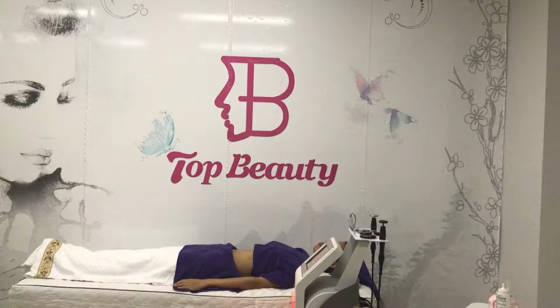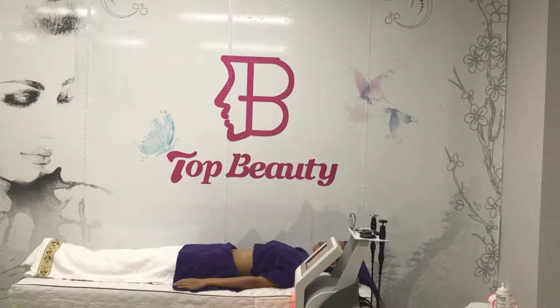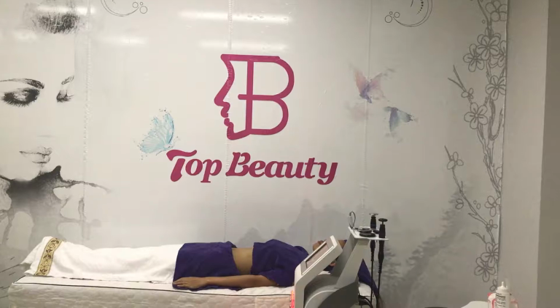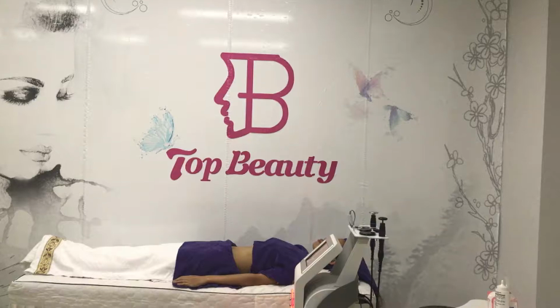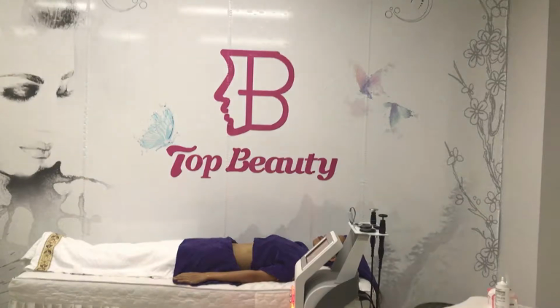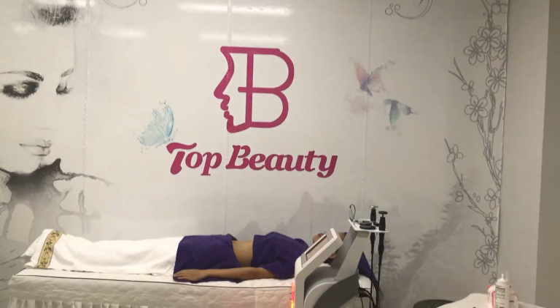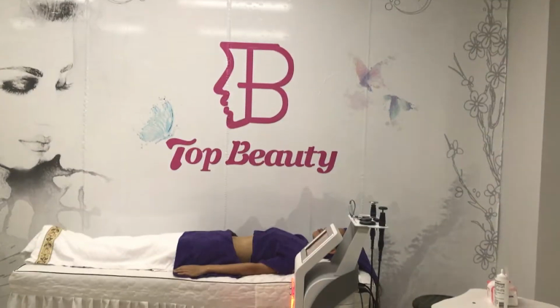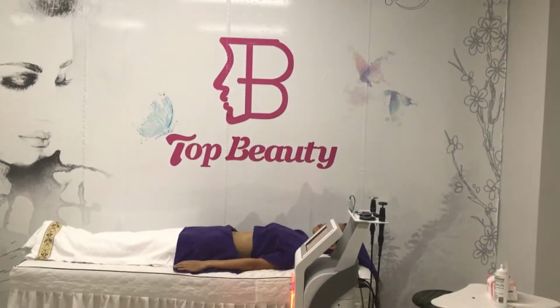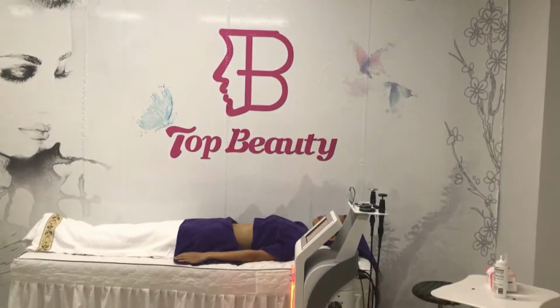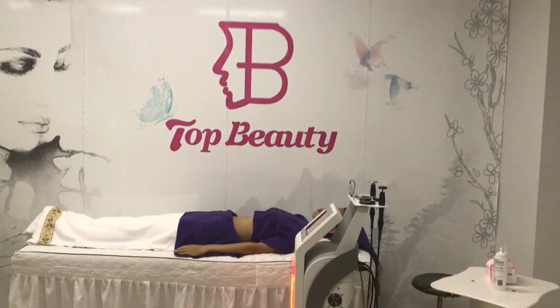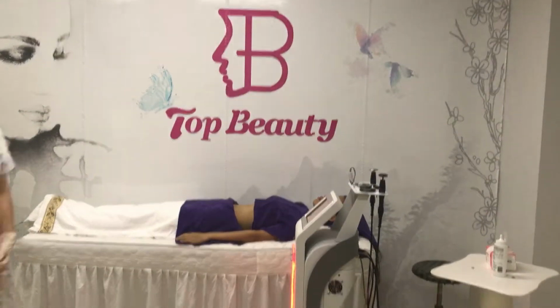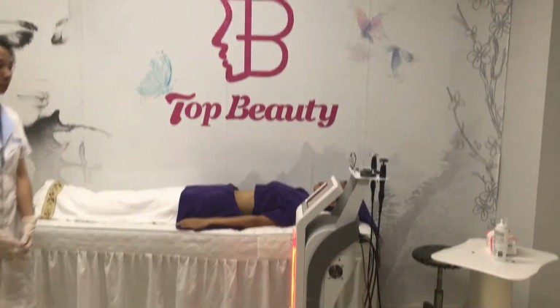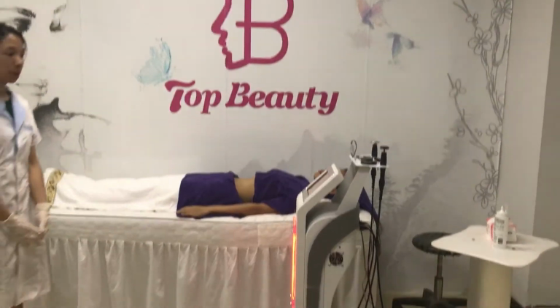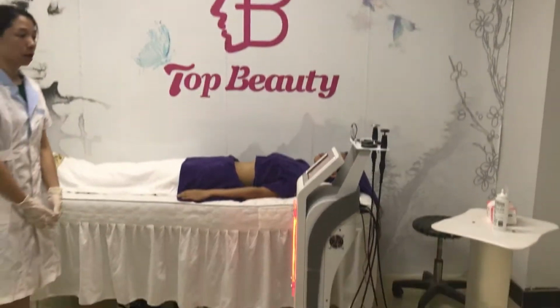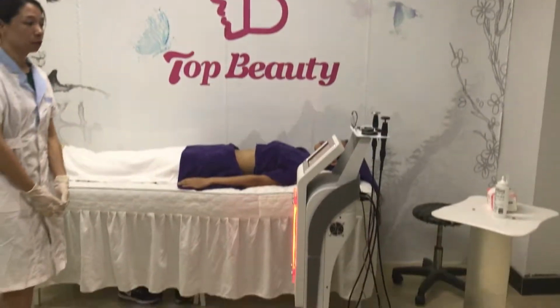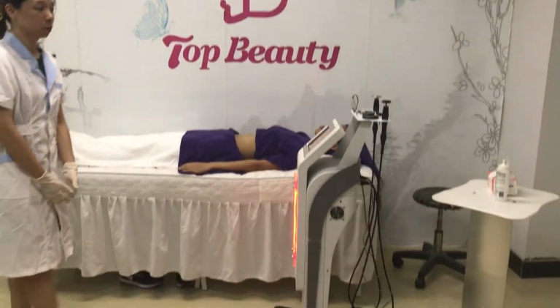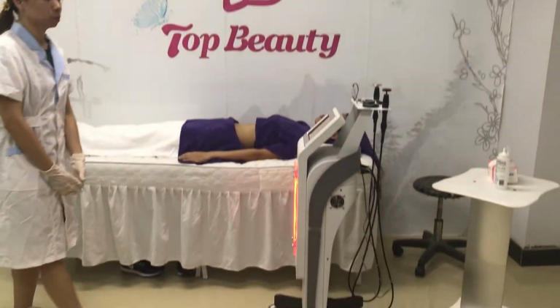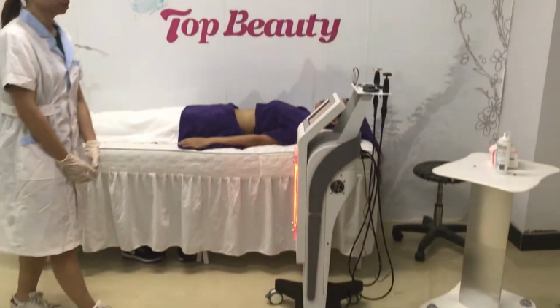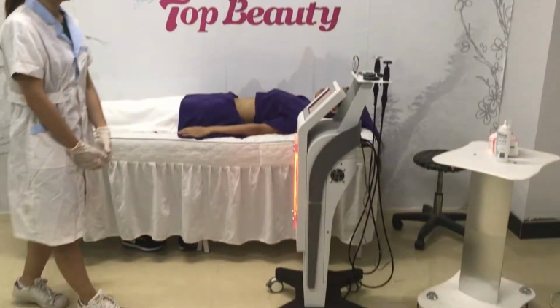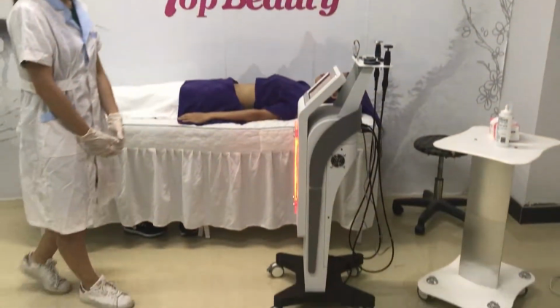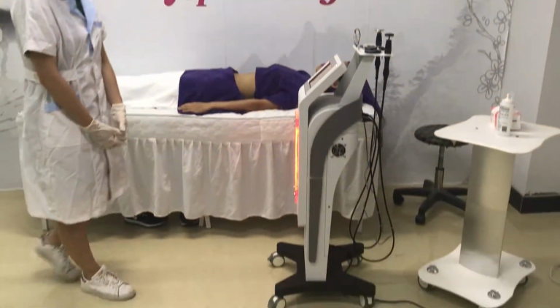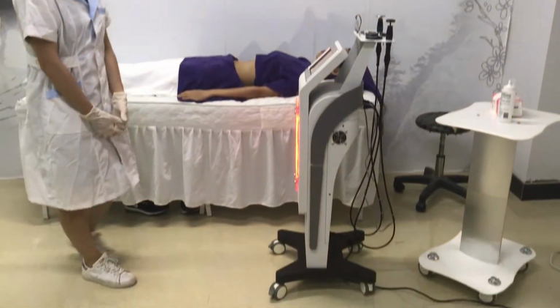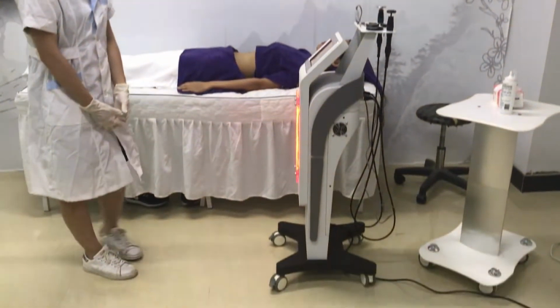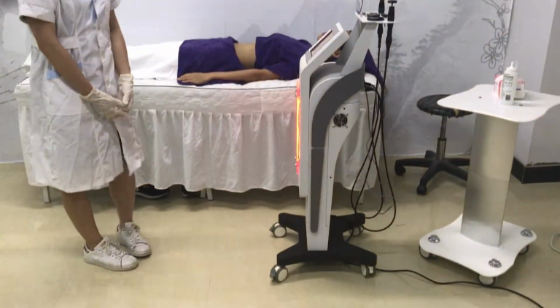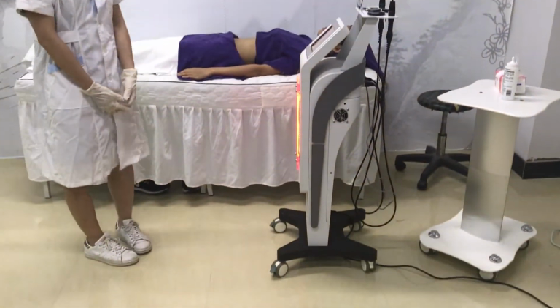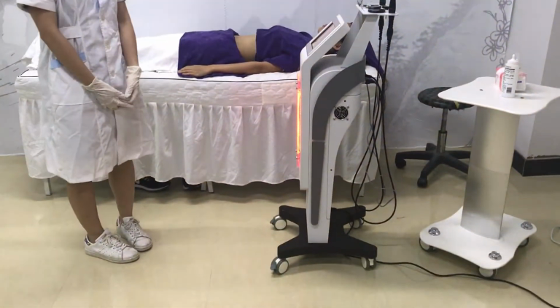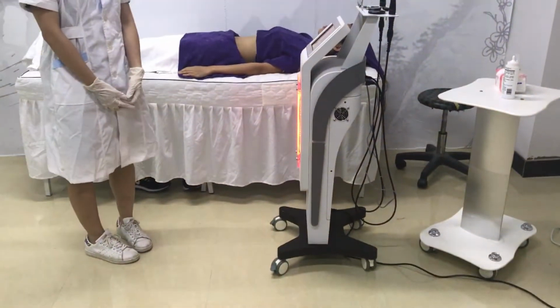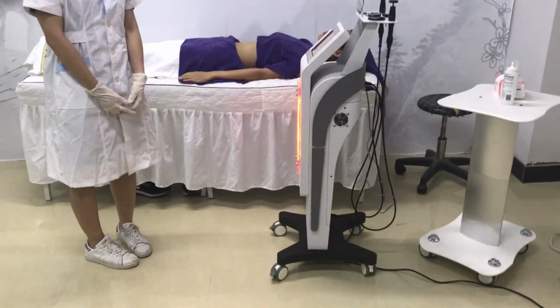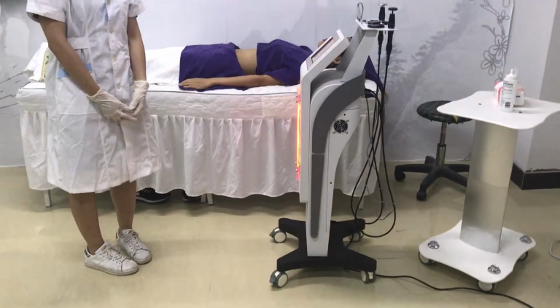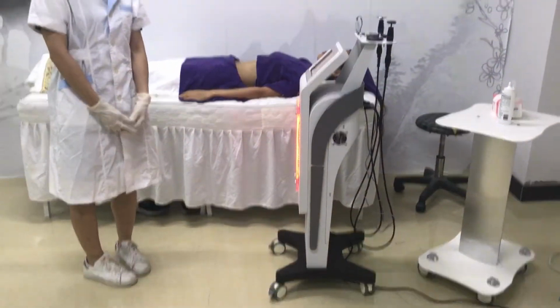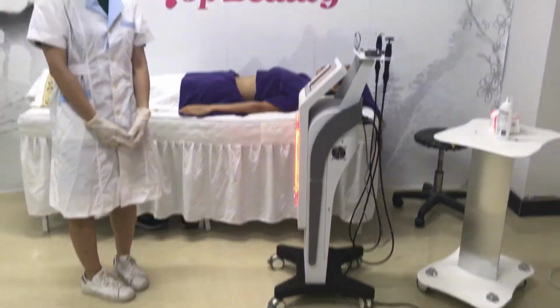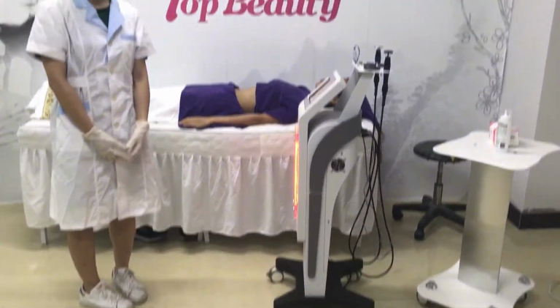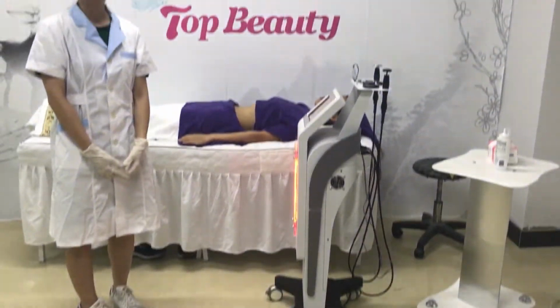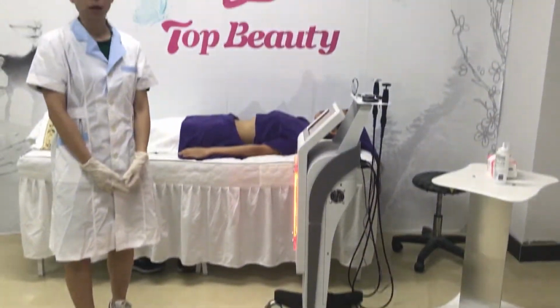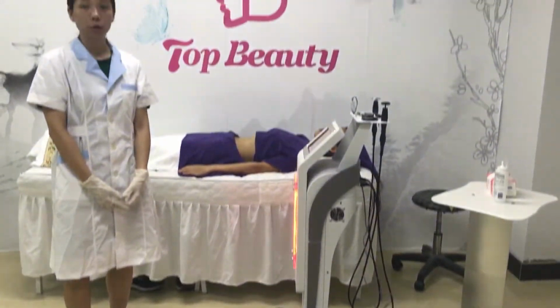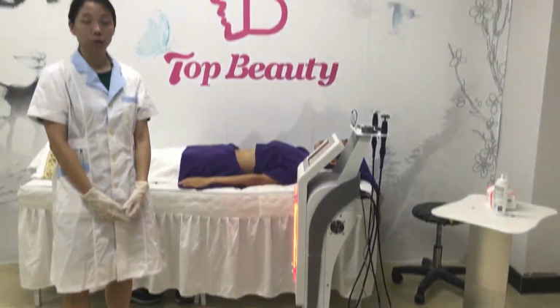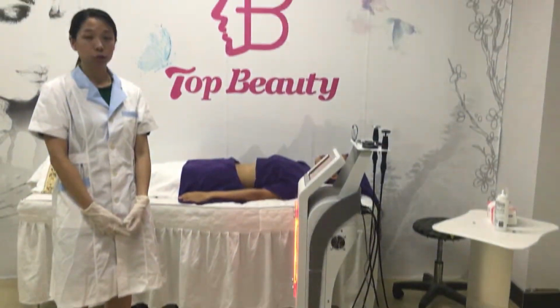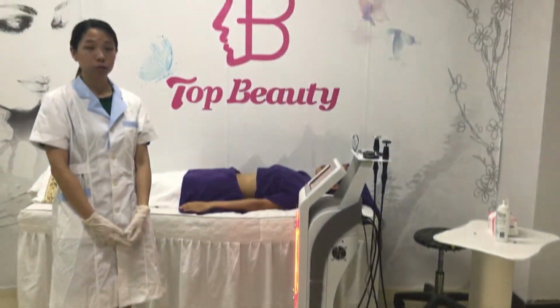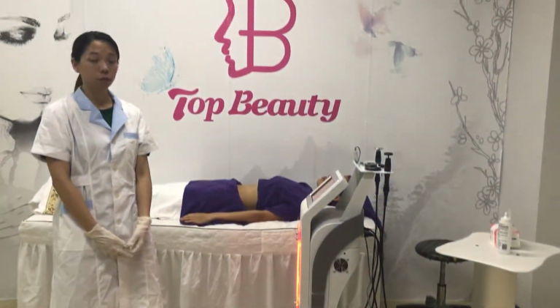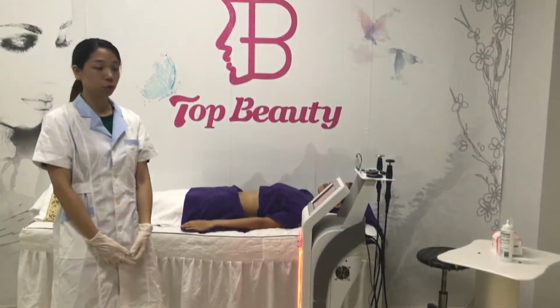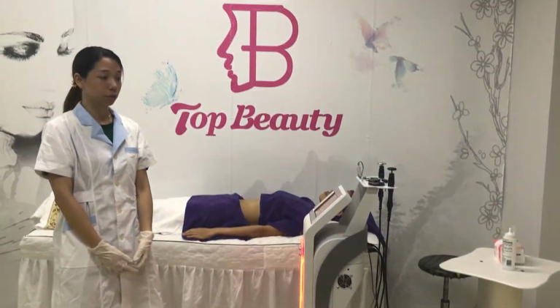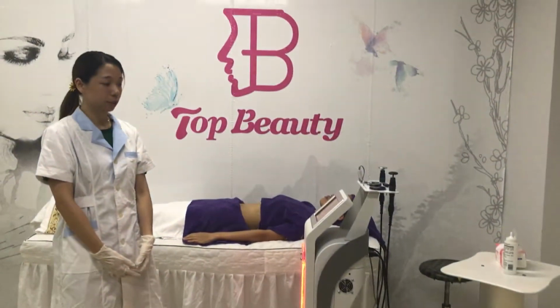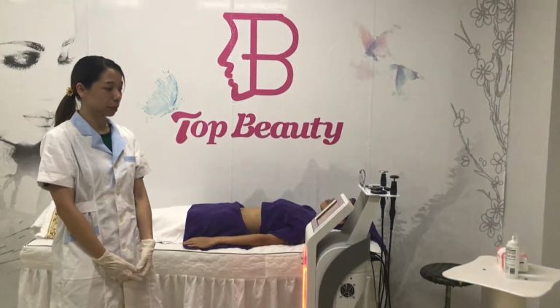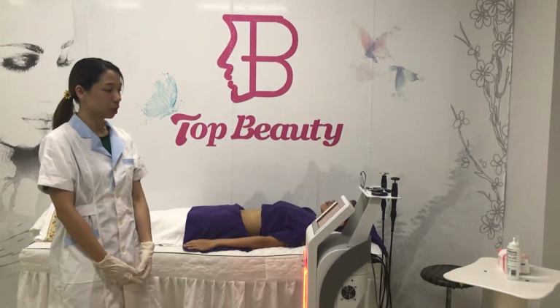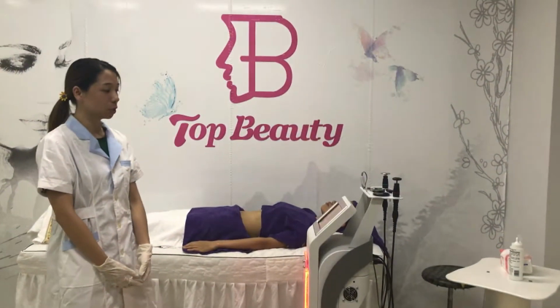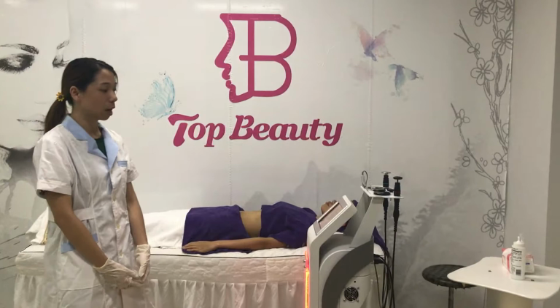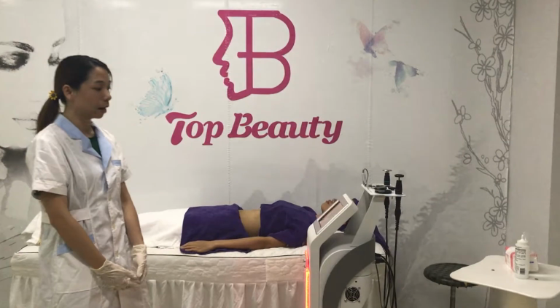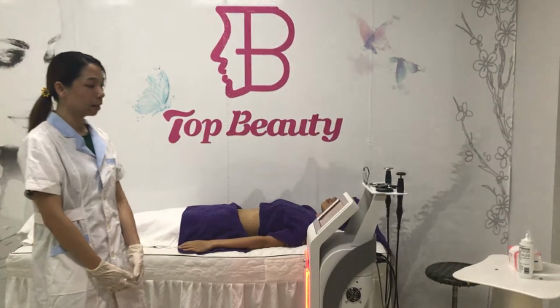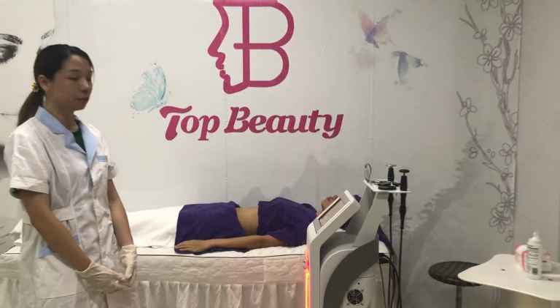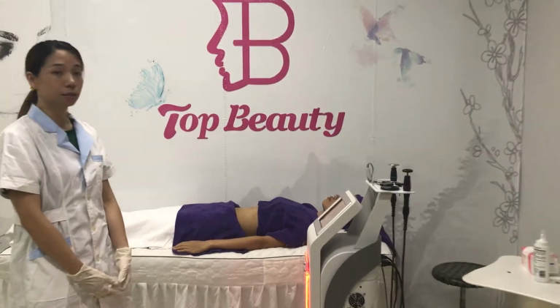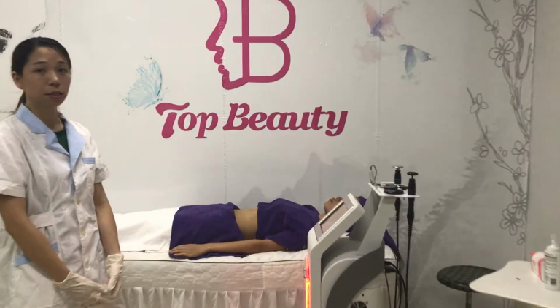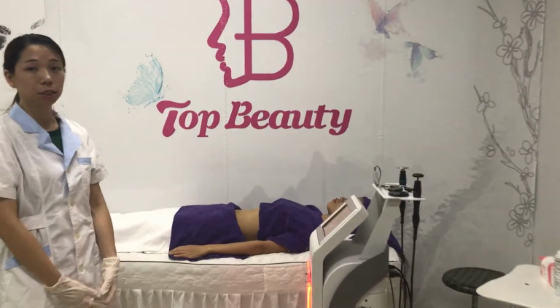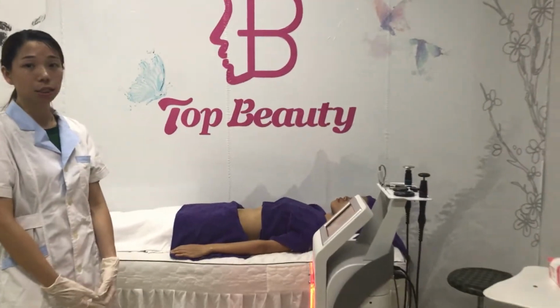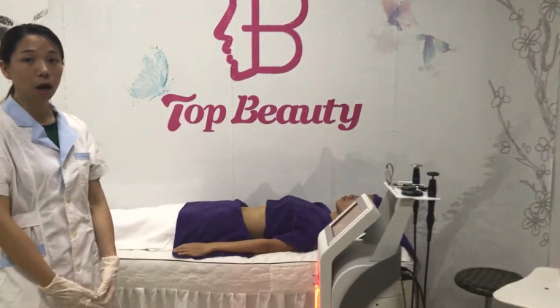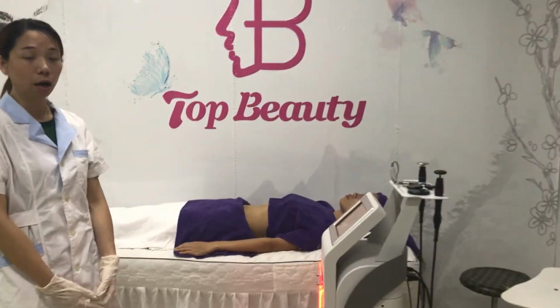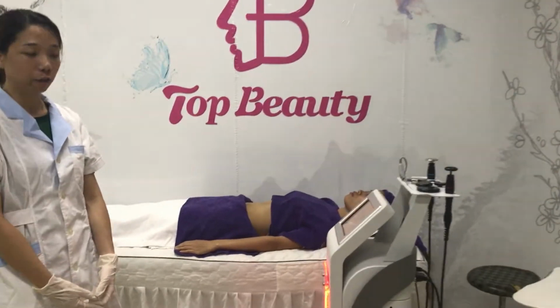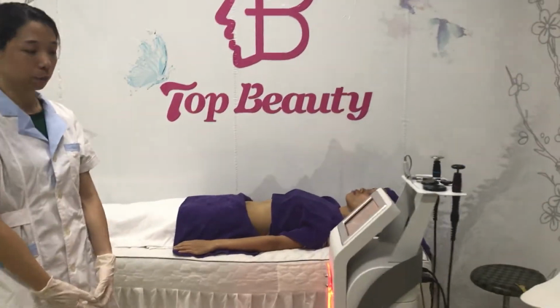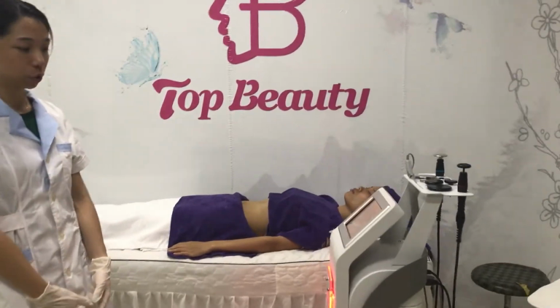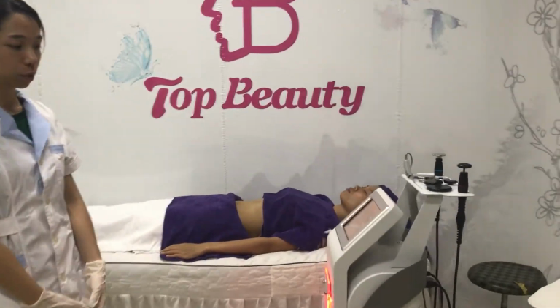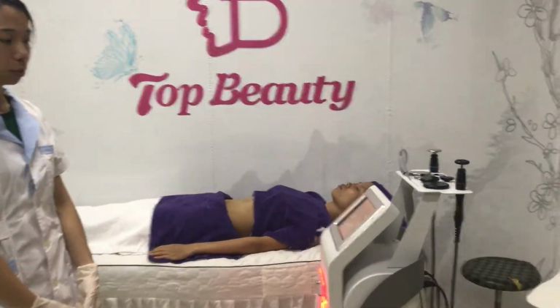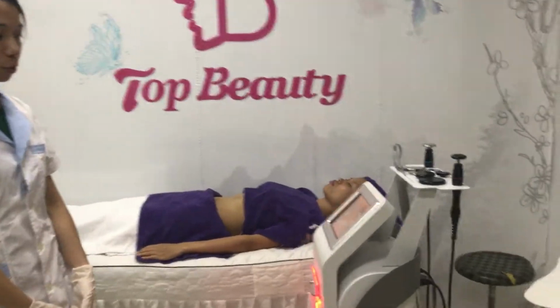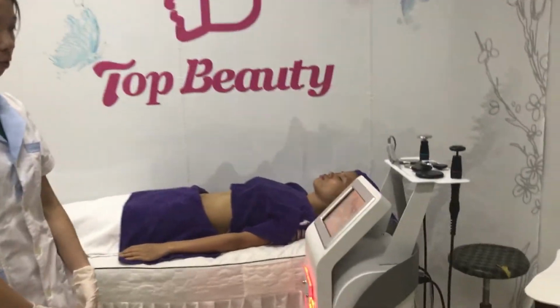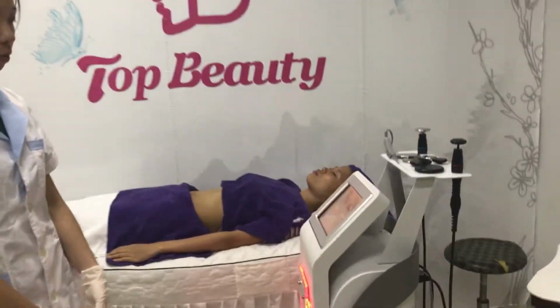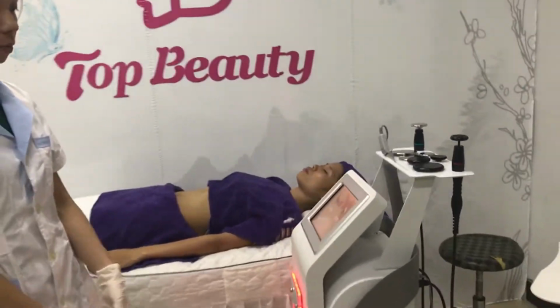Hello, this is Aynes from T&B Beauty Equipment Company. Now, I'd like to introduce the T-Class RIT CAT RF machine to you.